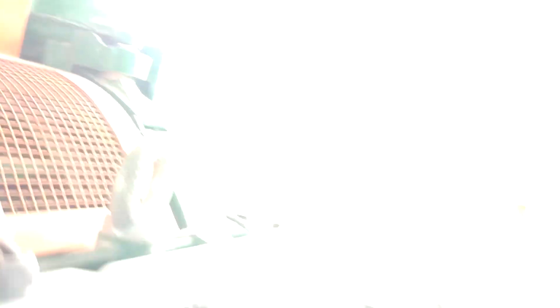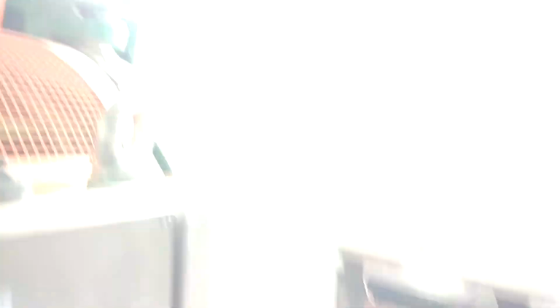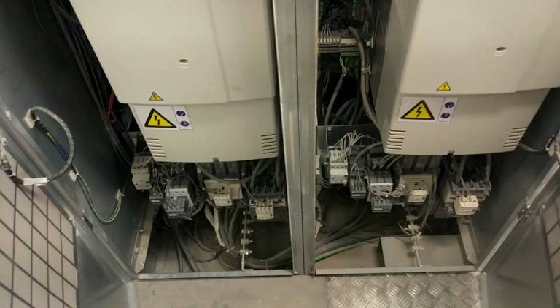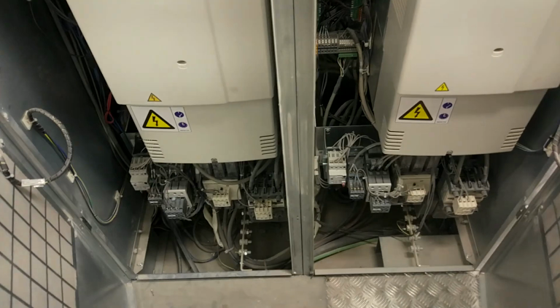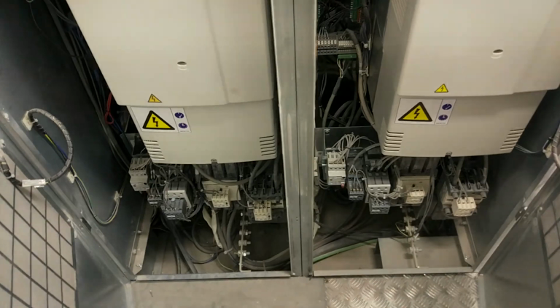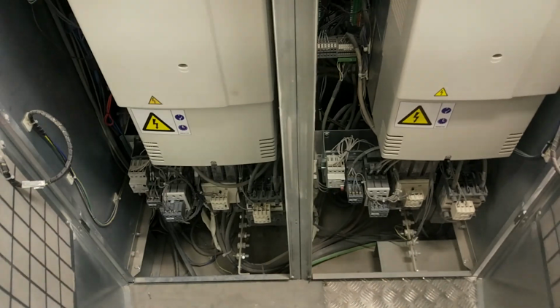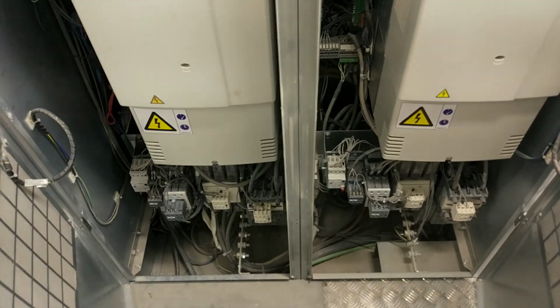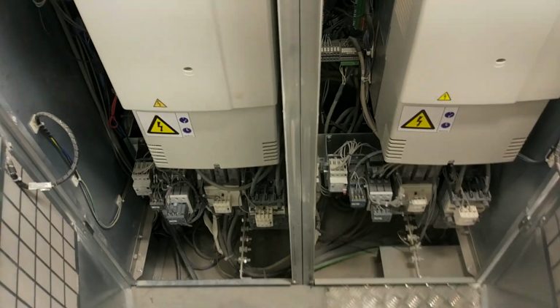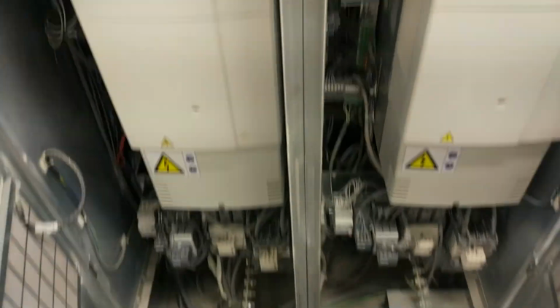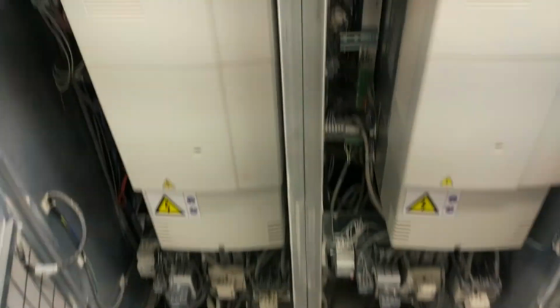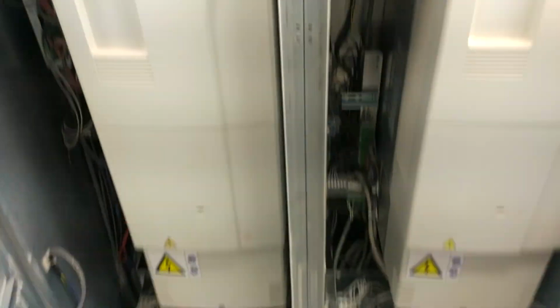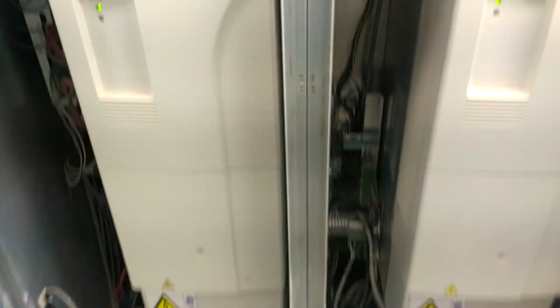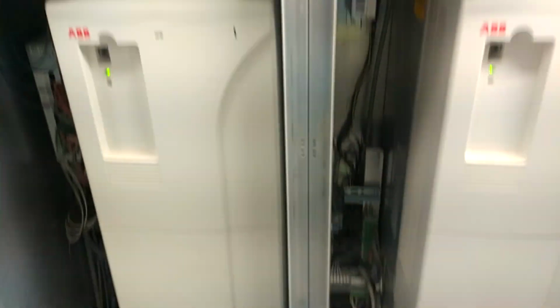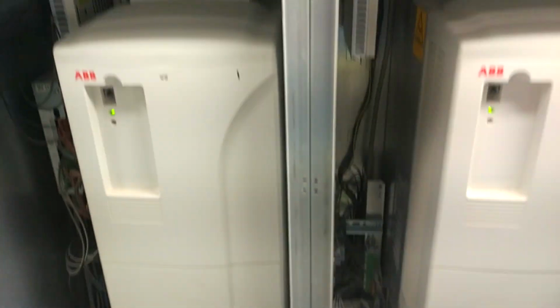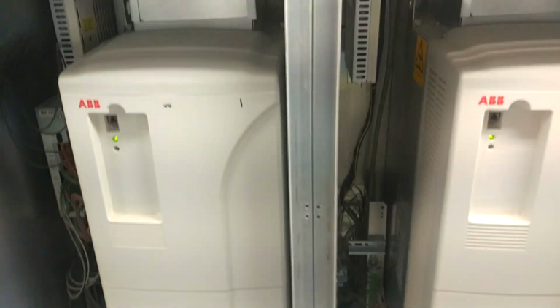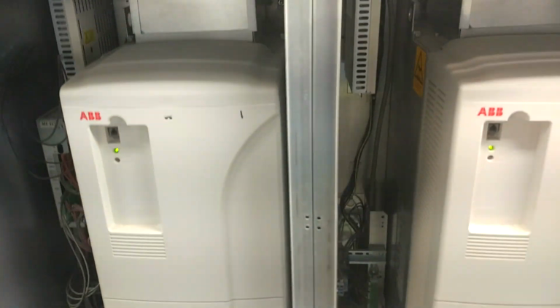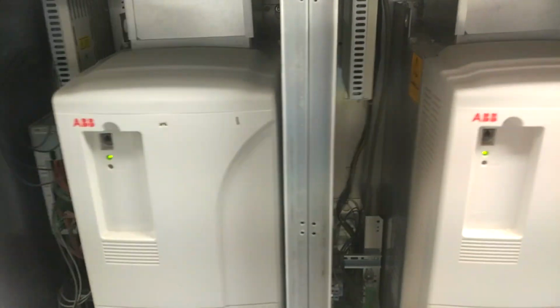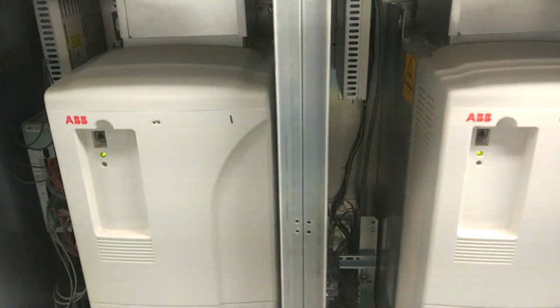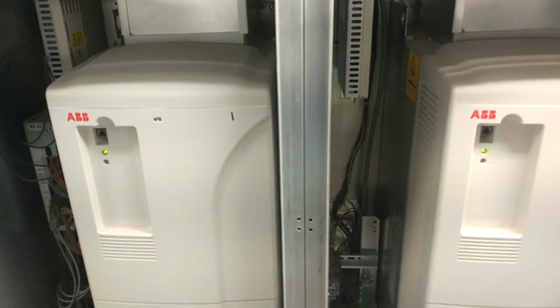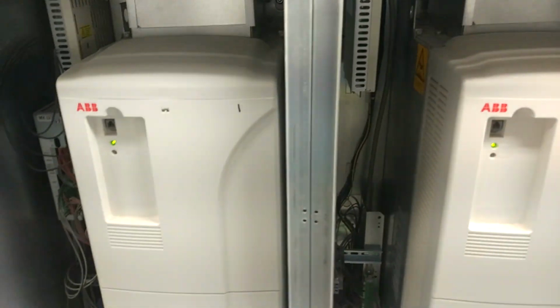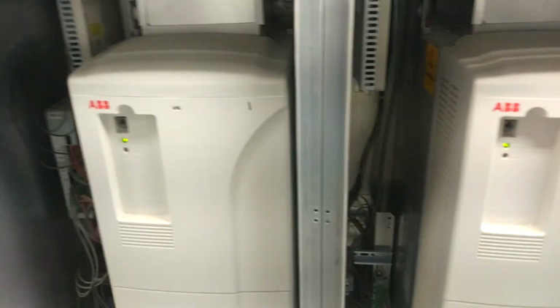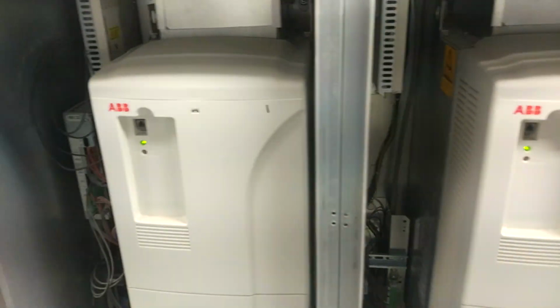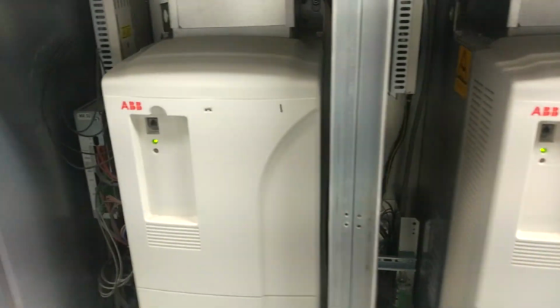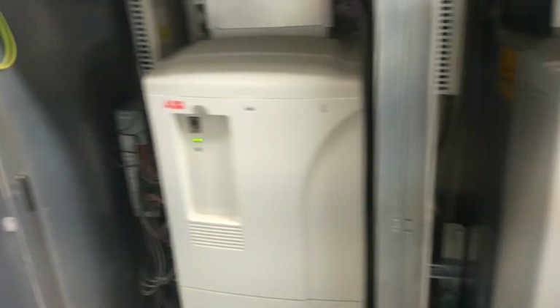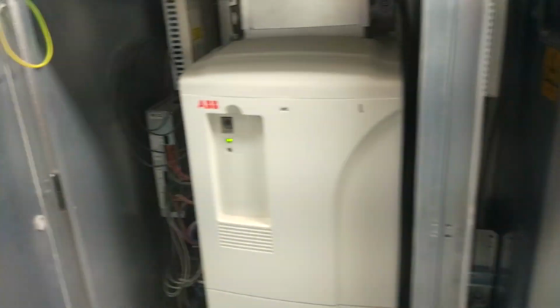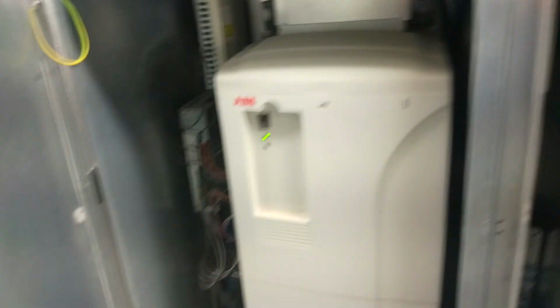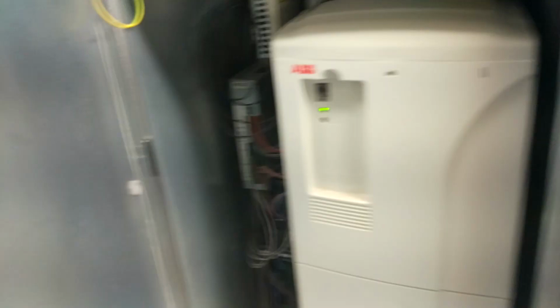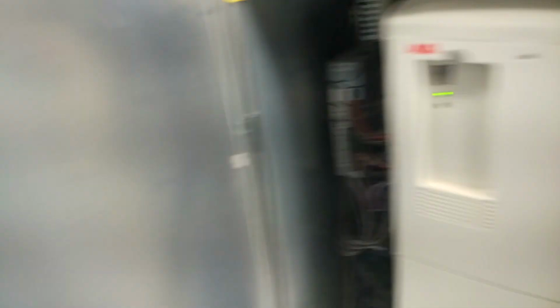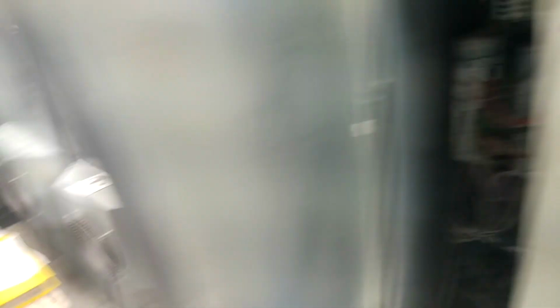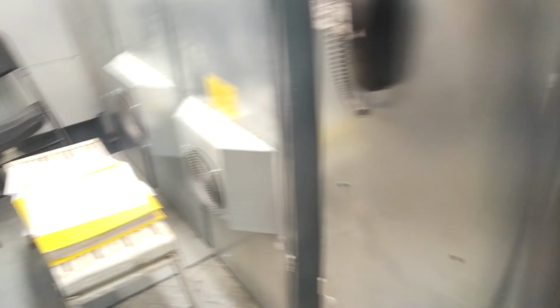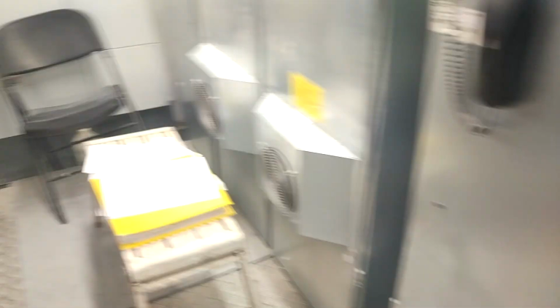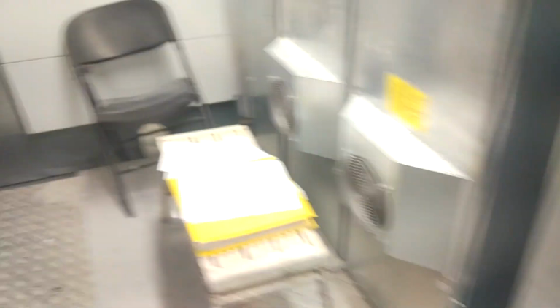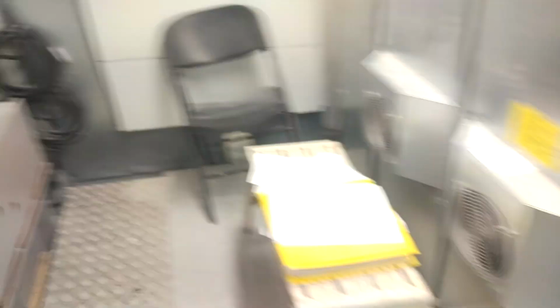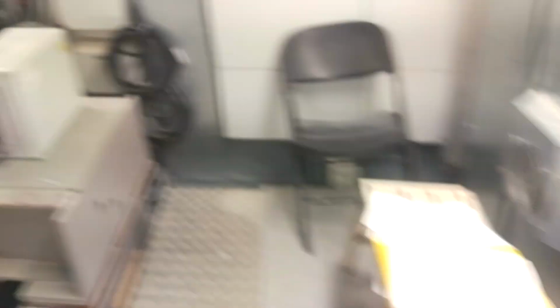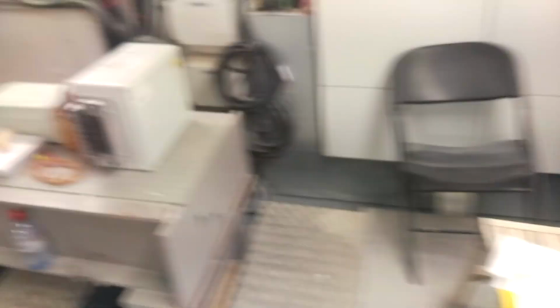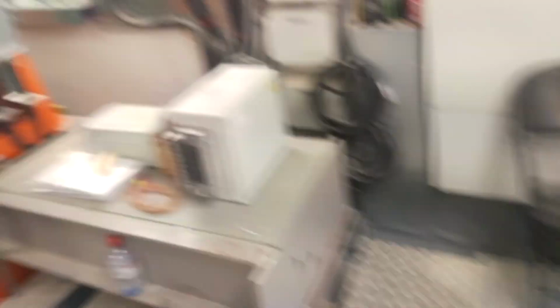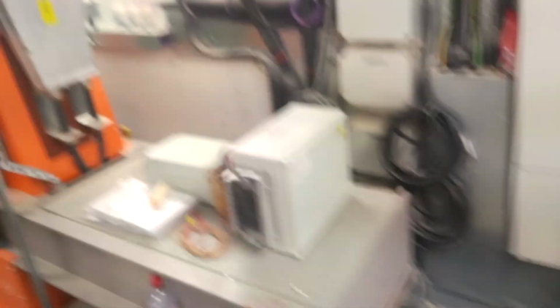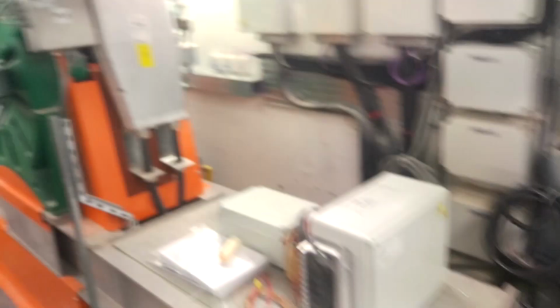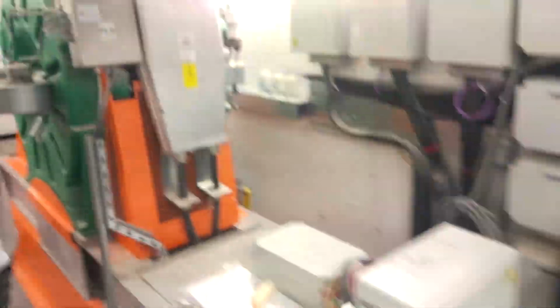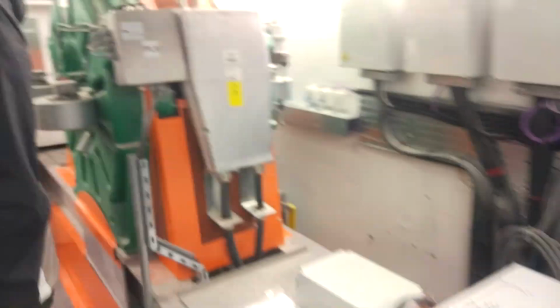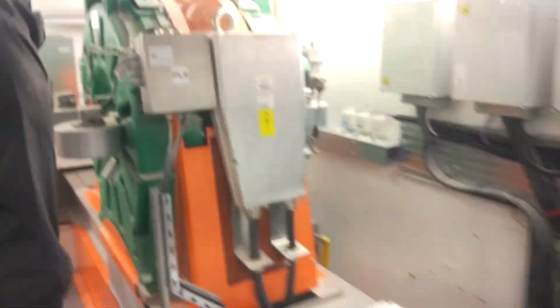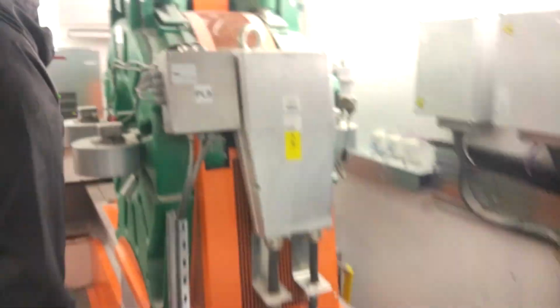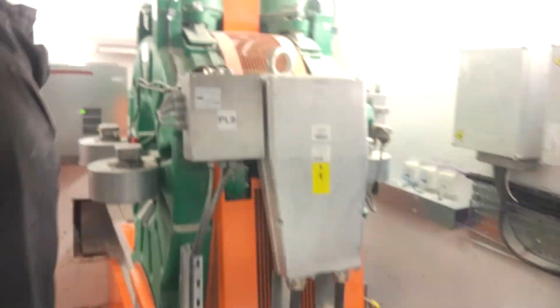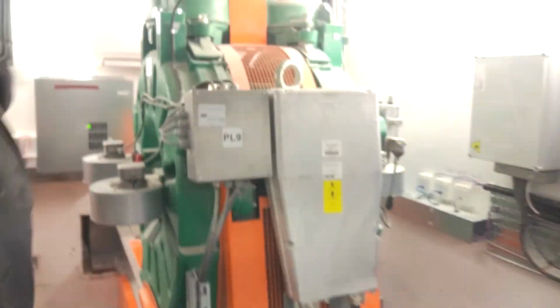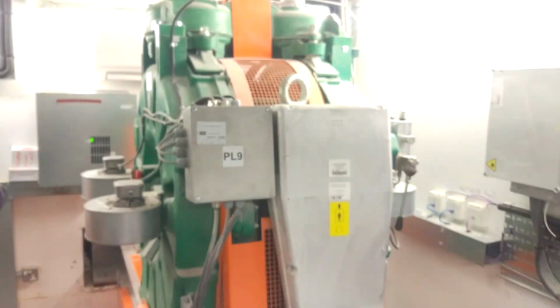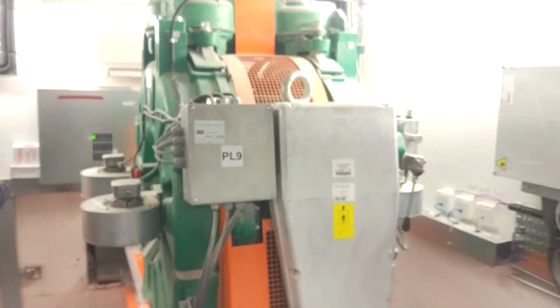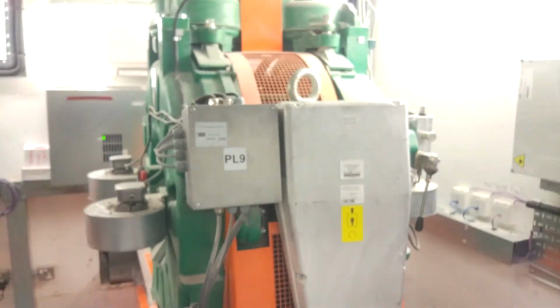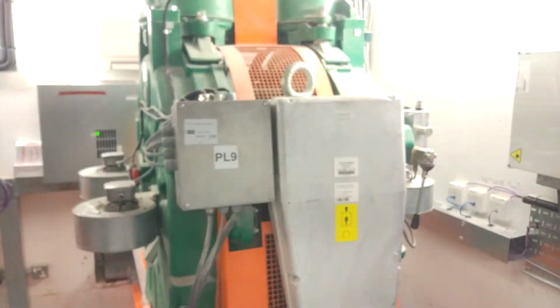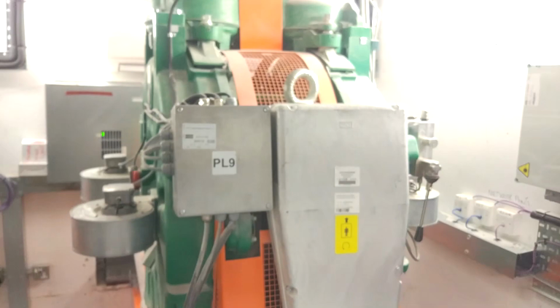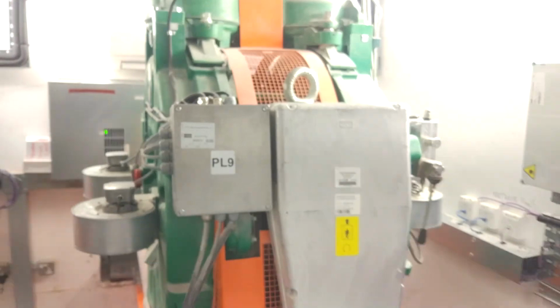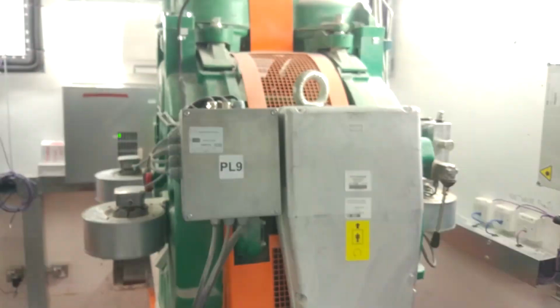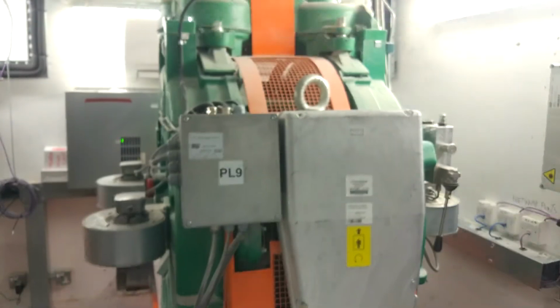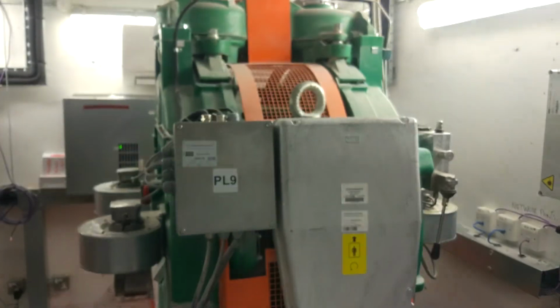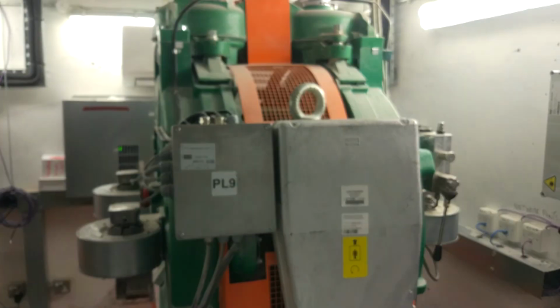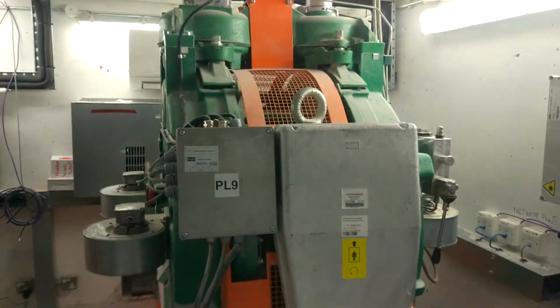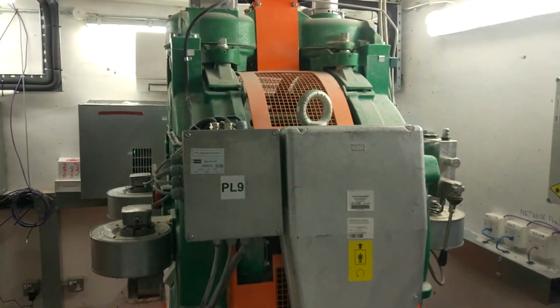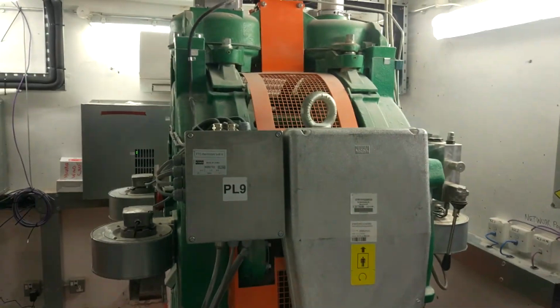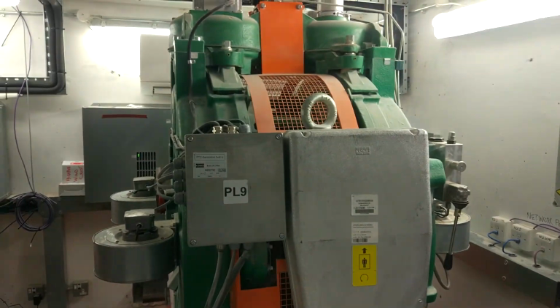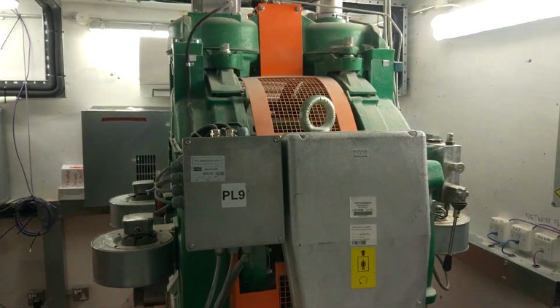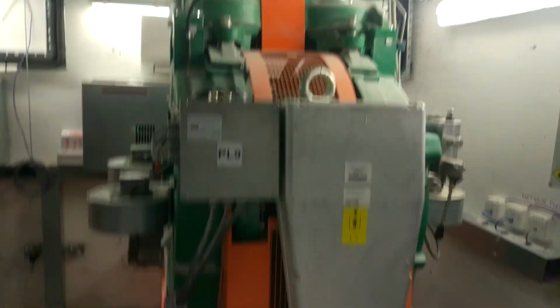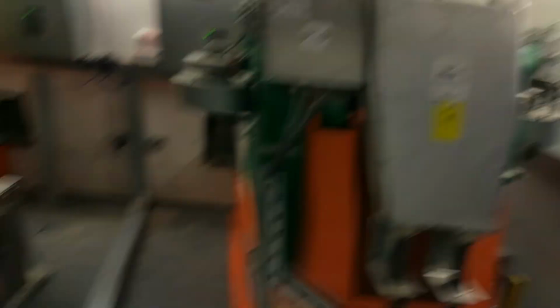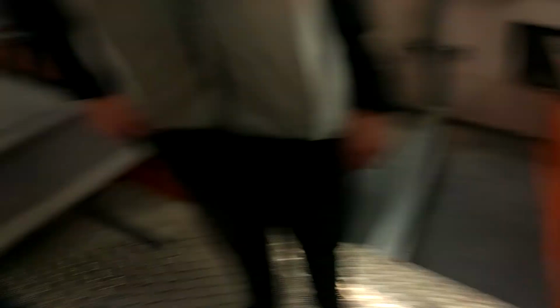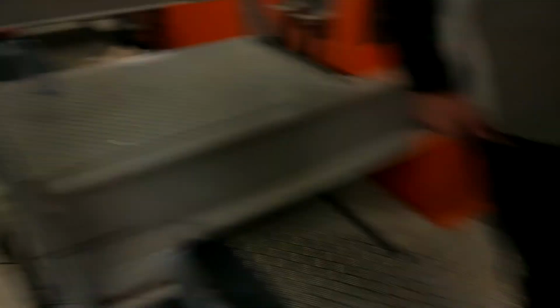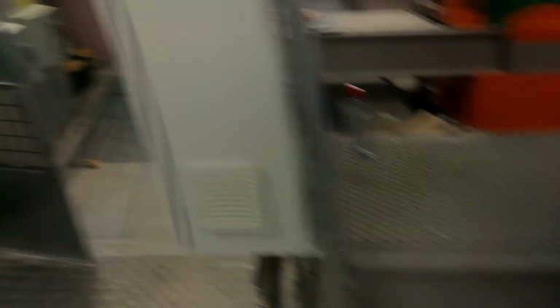Two VF drives — one for each side, because there are two motors in it.